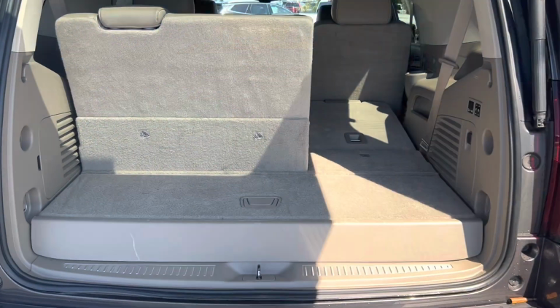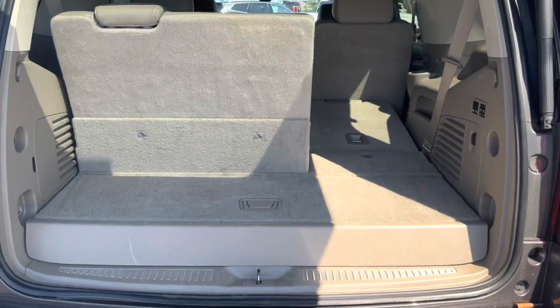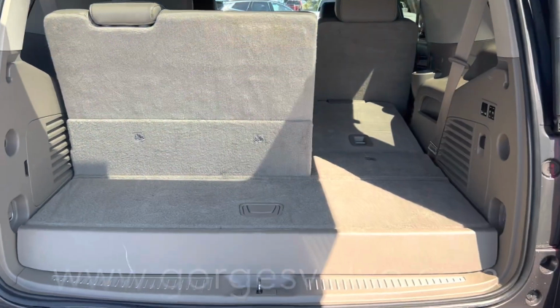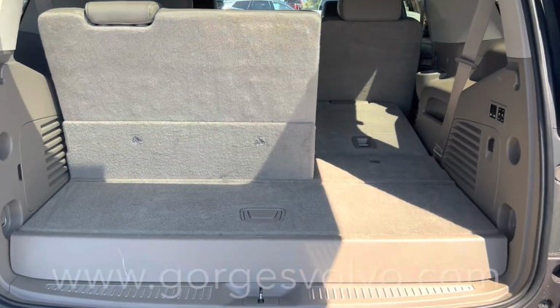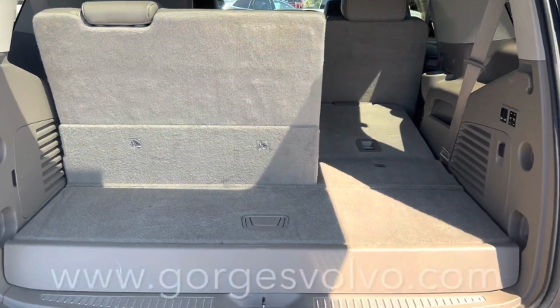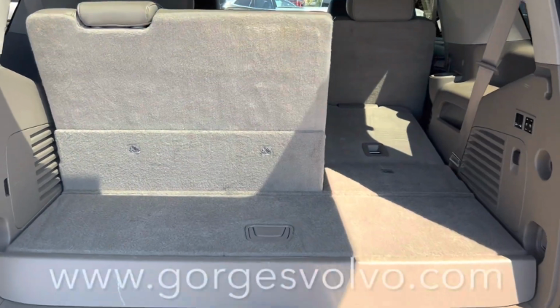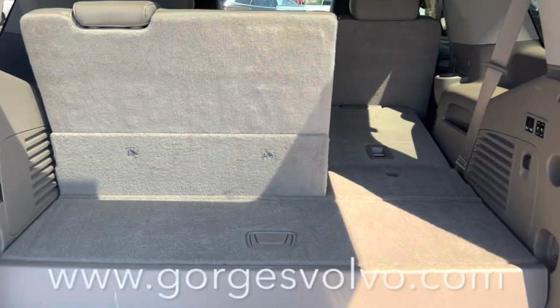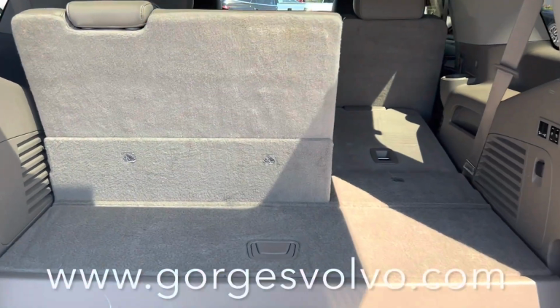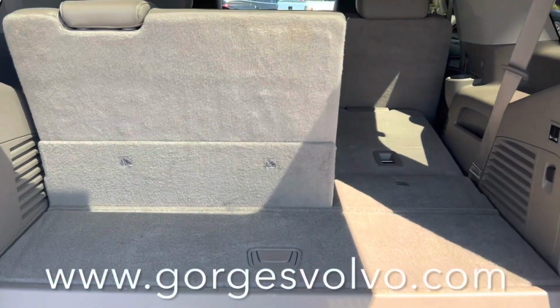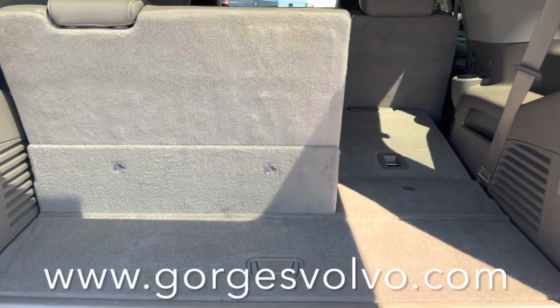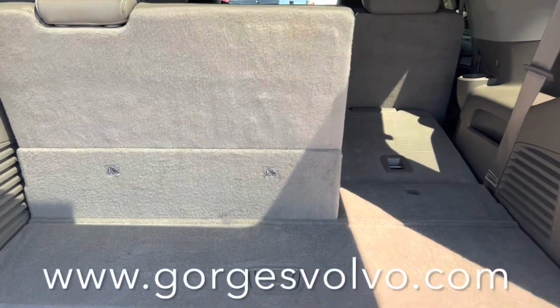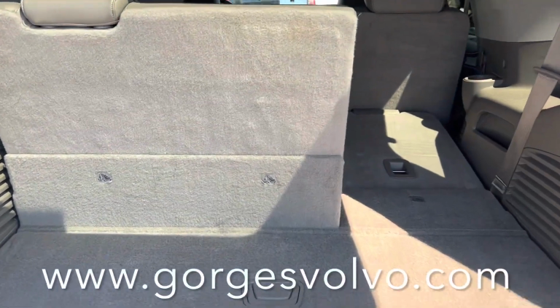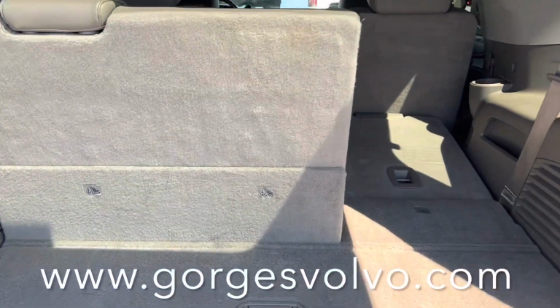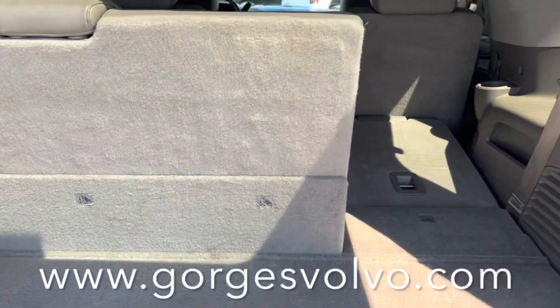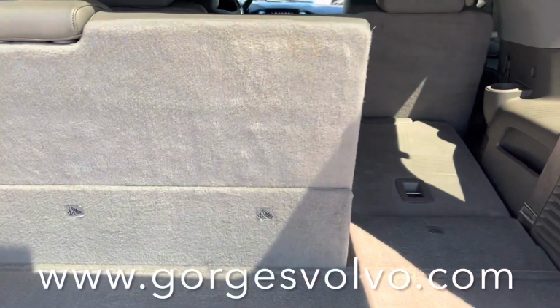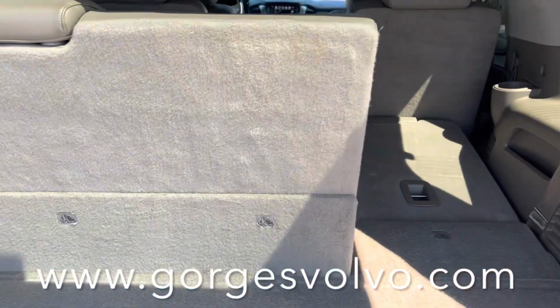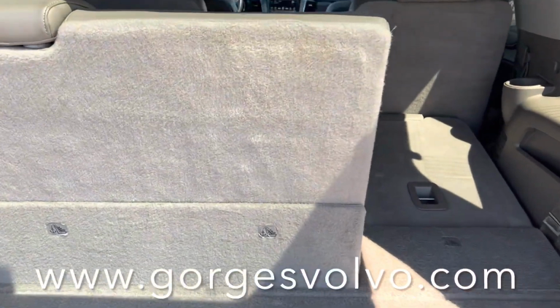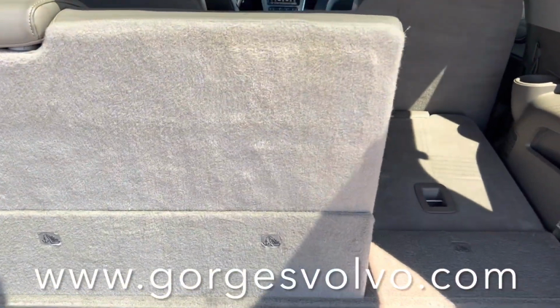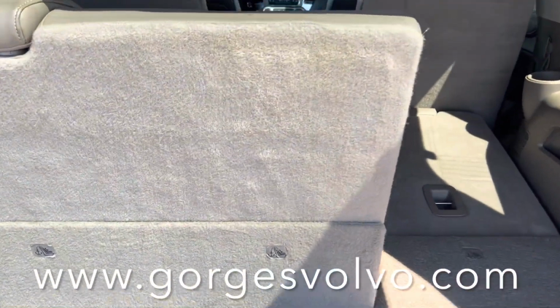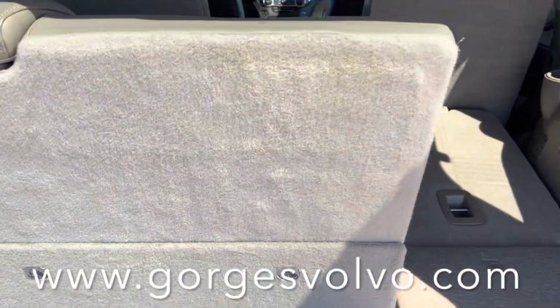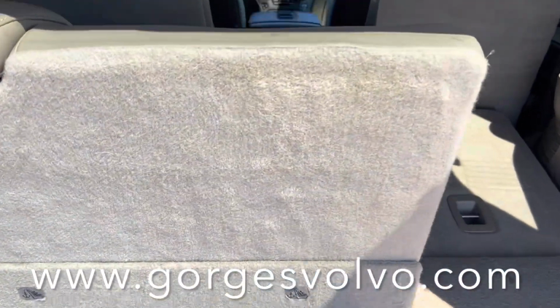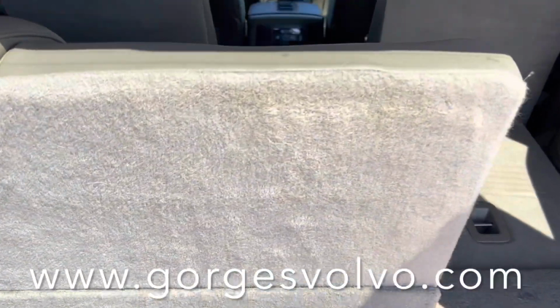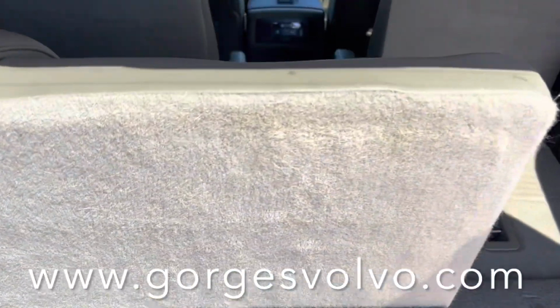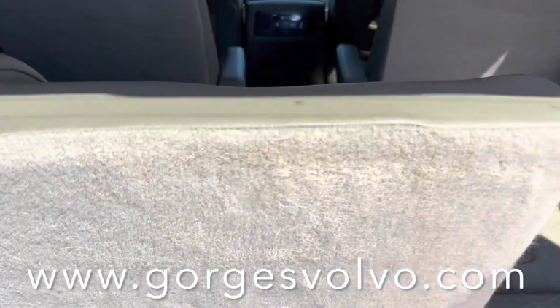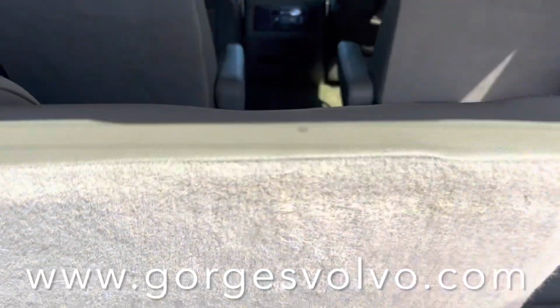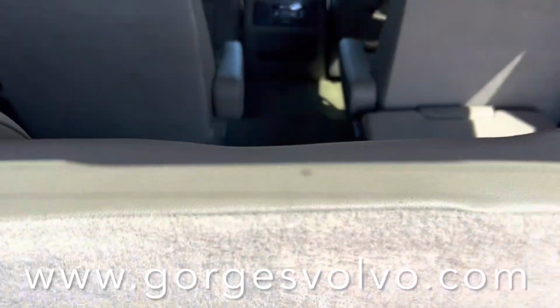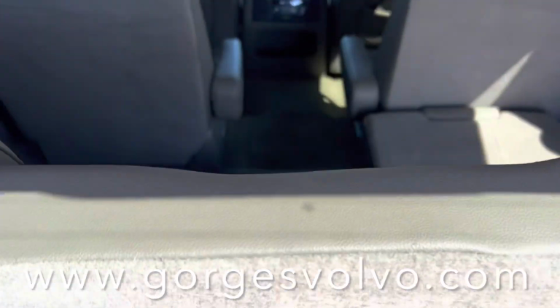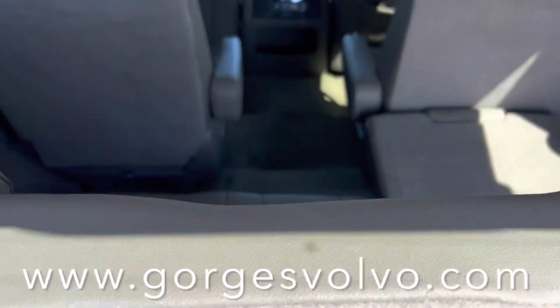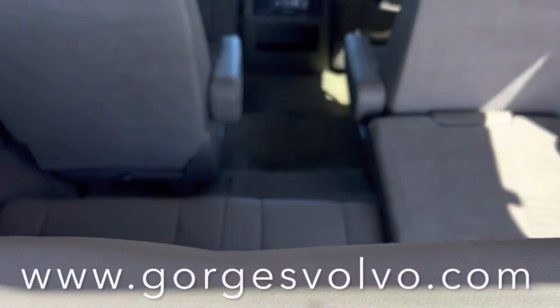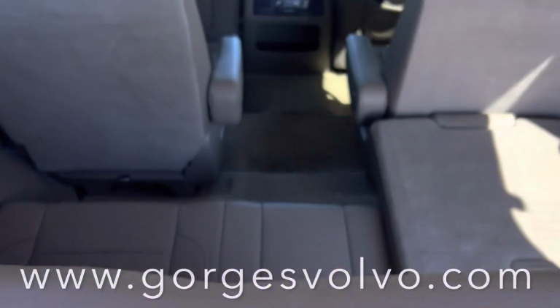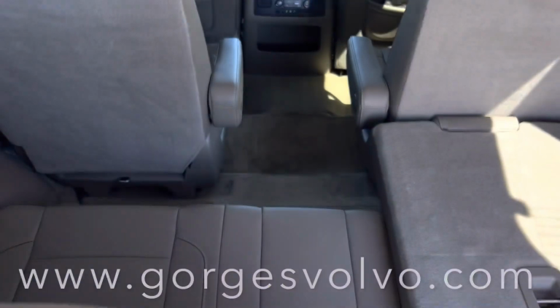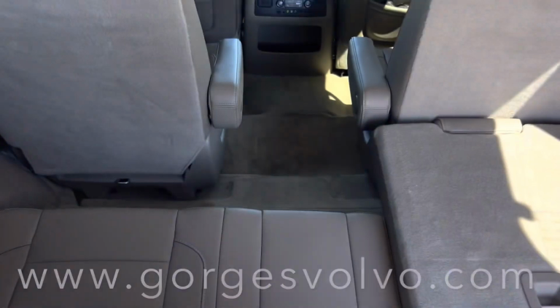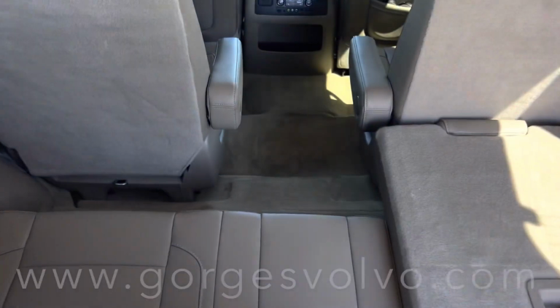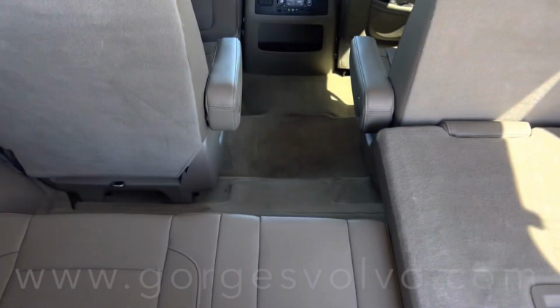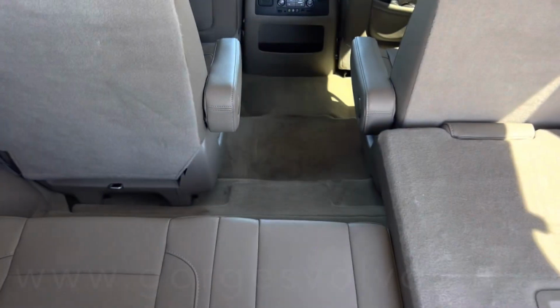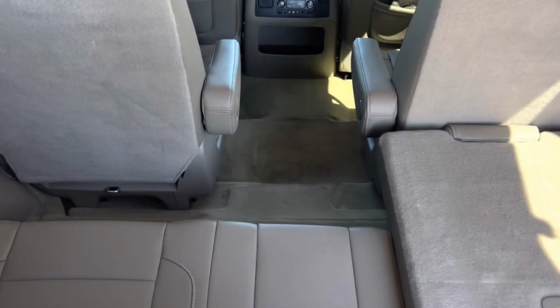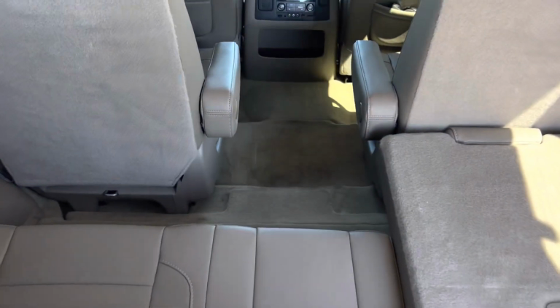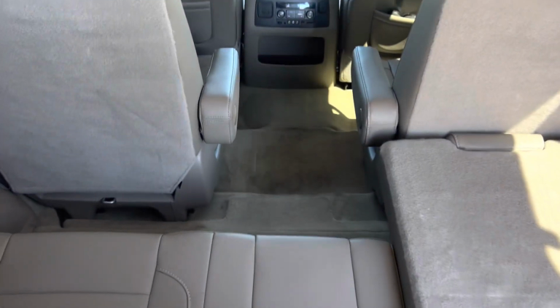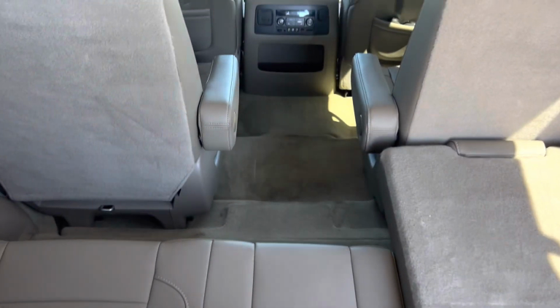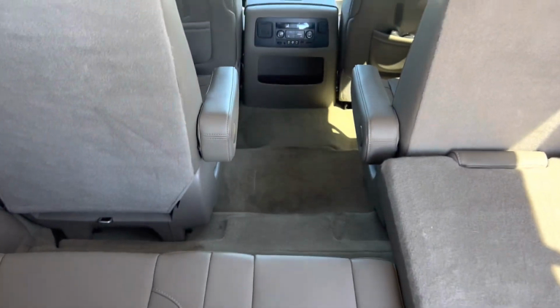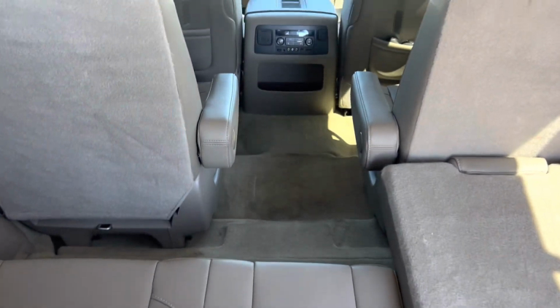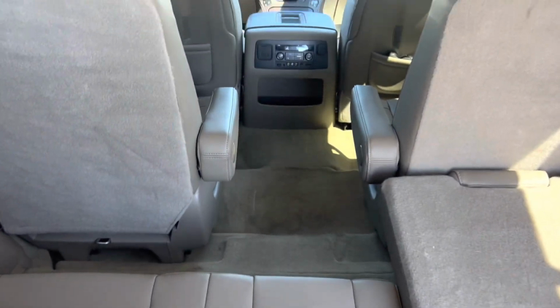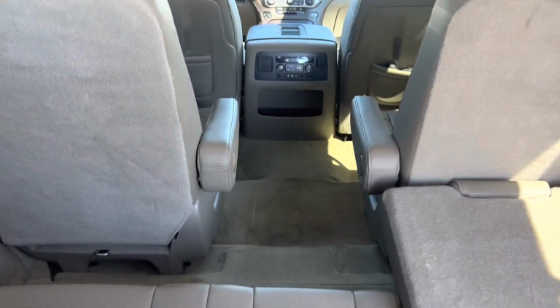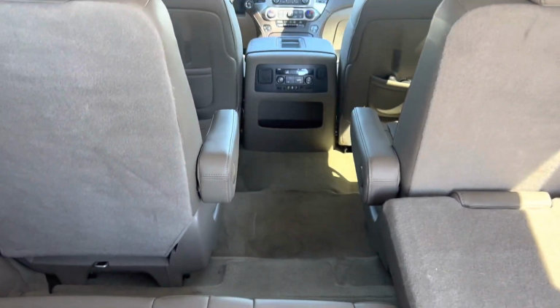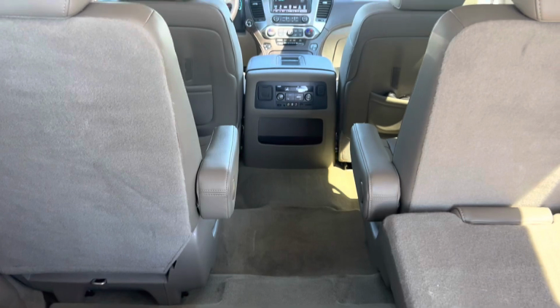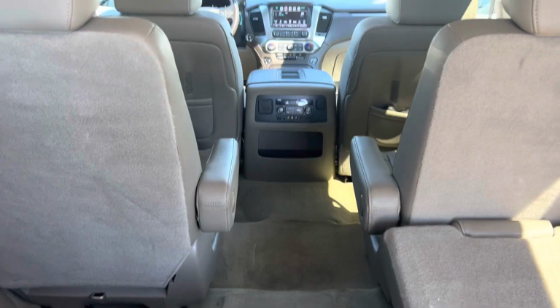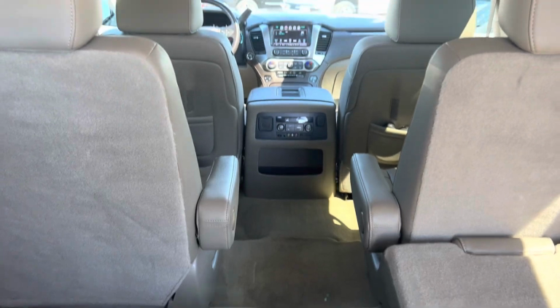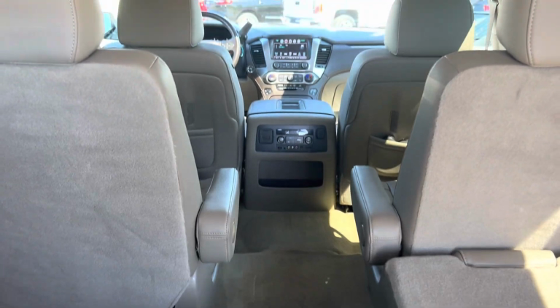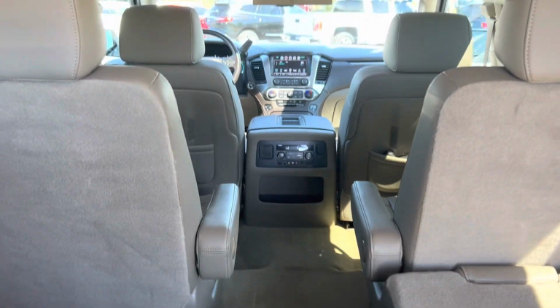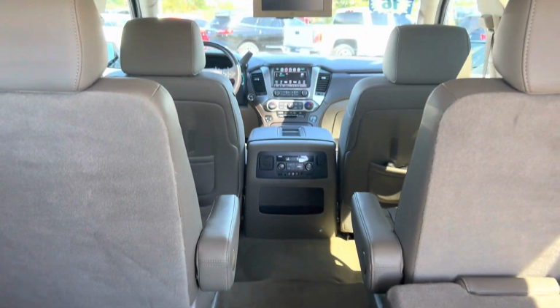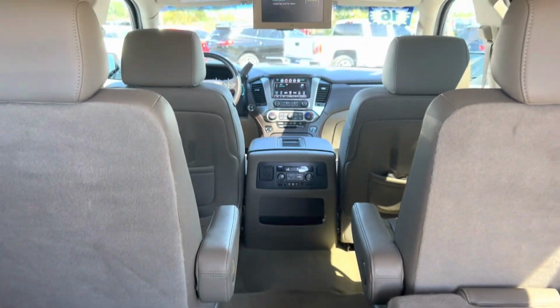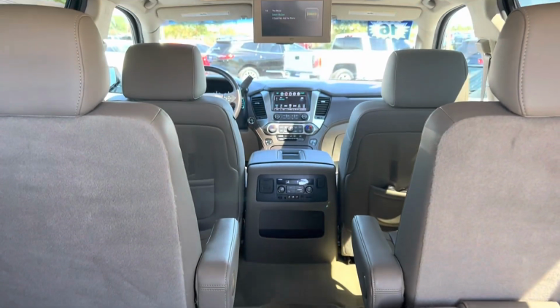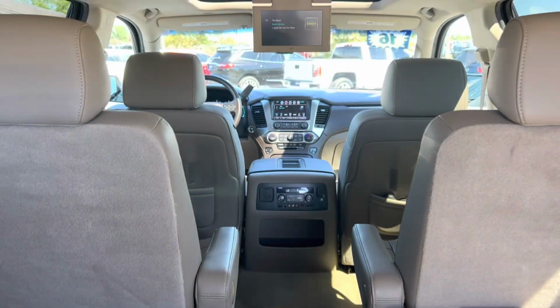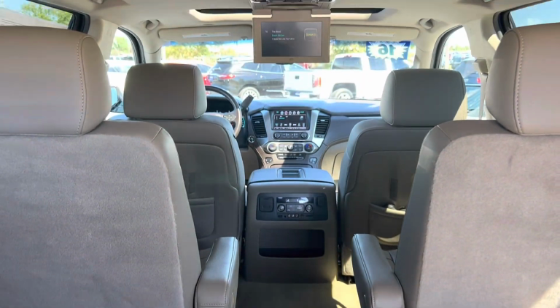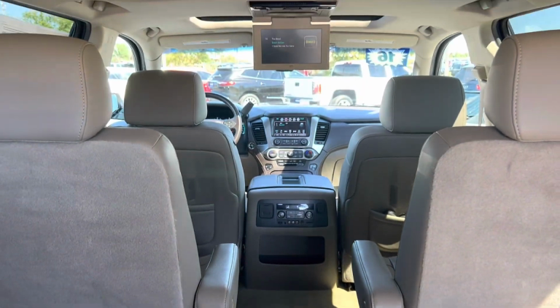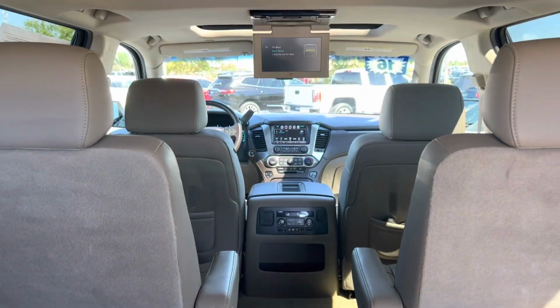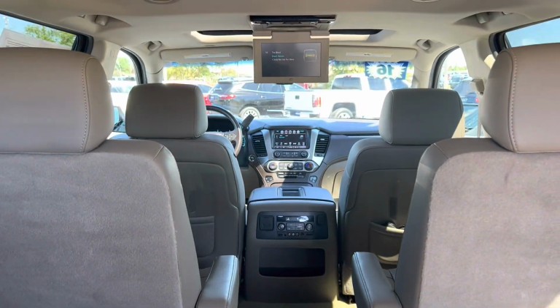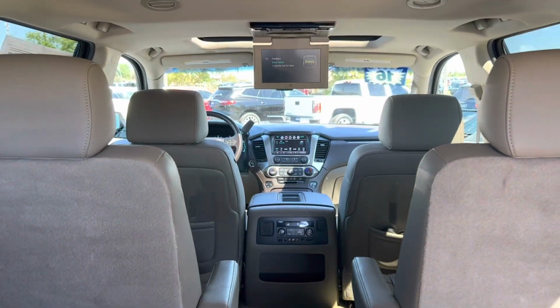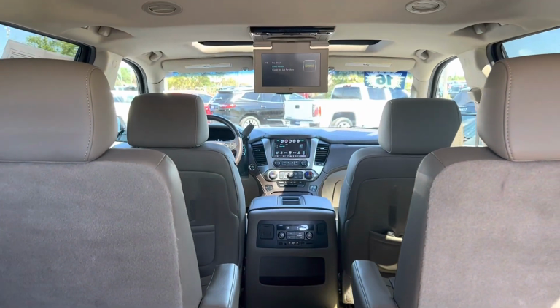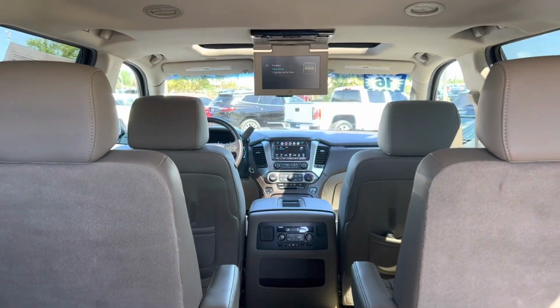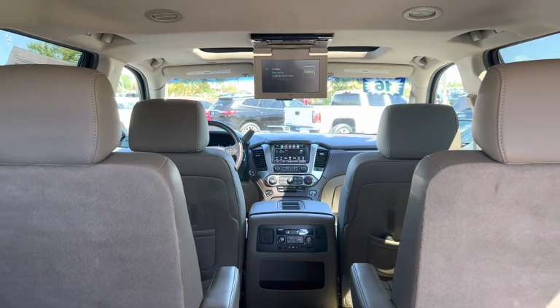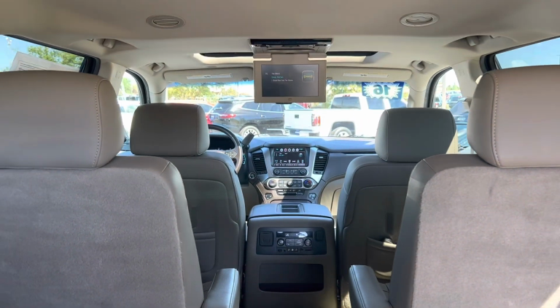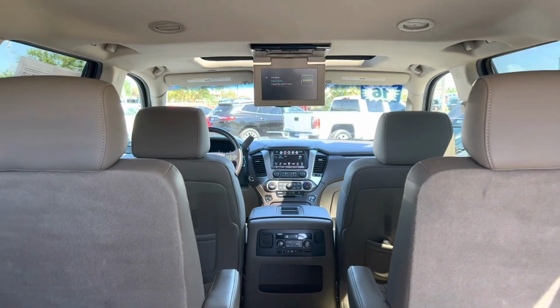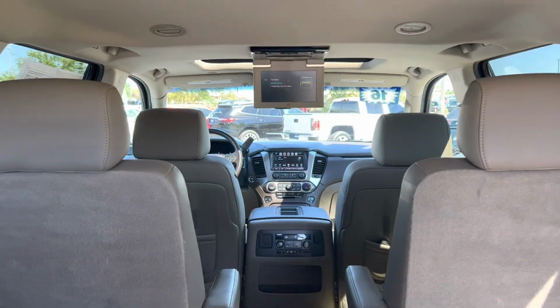Plenty of comfort, plenty of space, and plenty to keep the whole family happy. Let us know what questions you have.